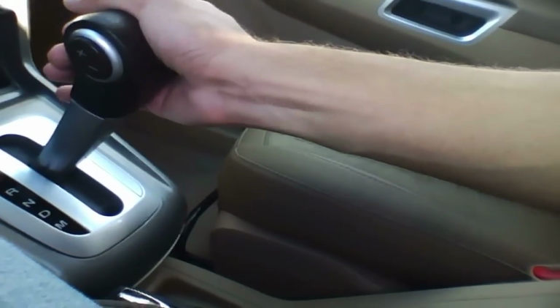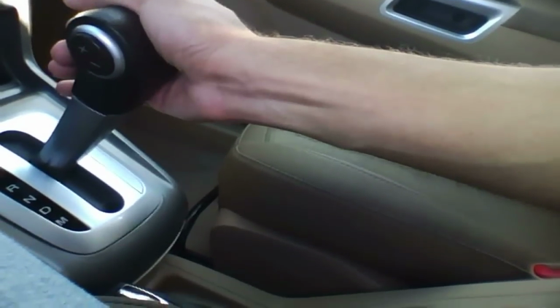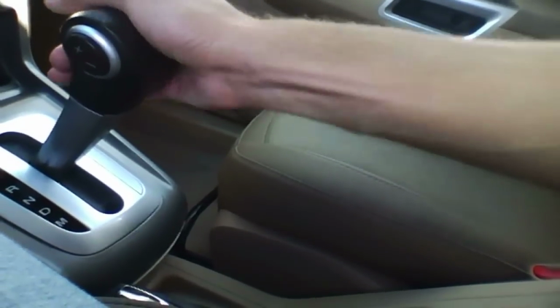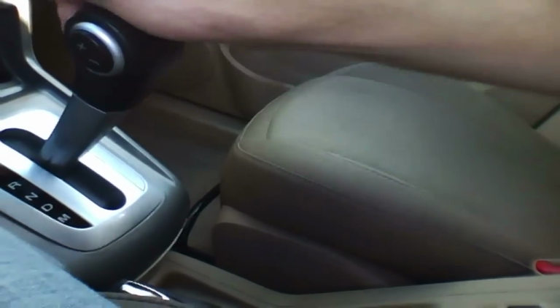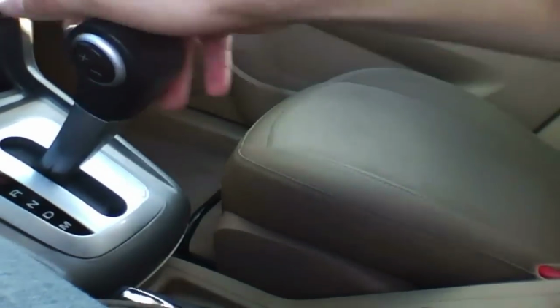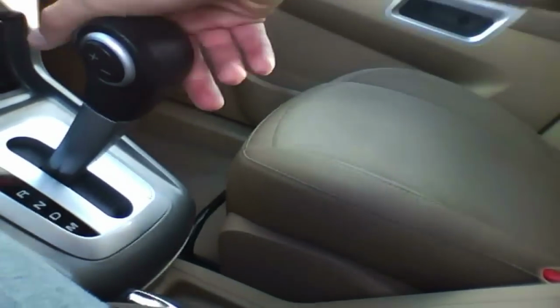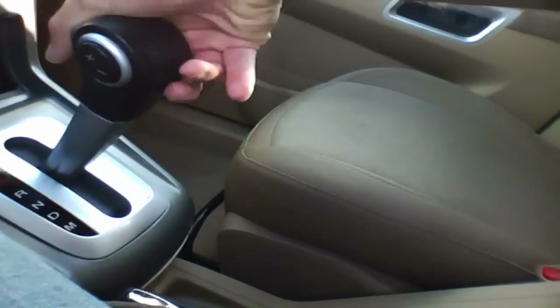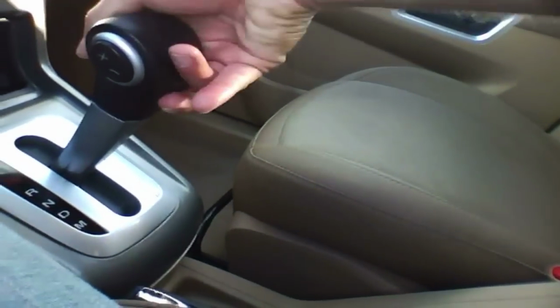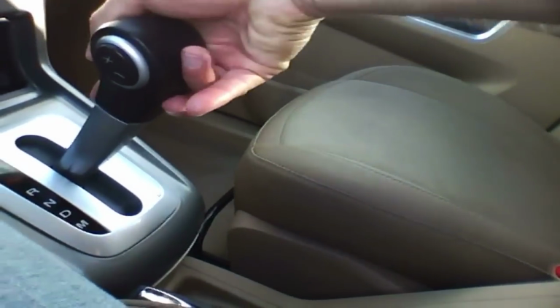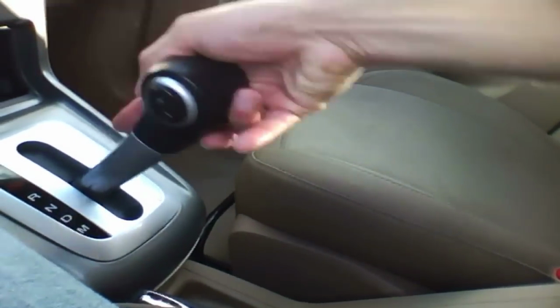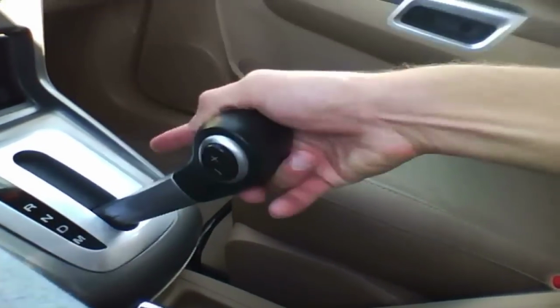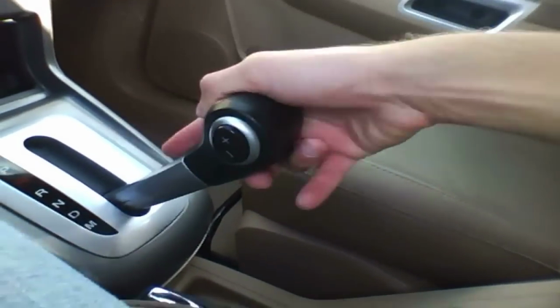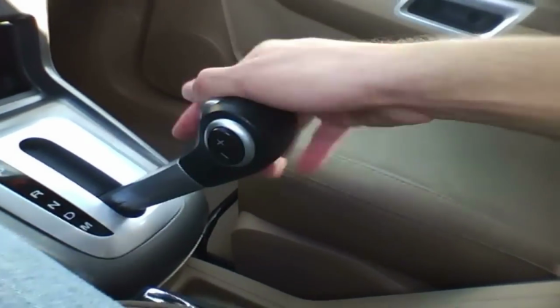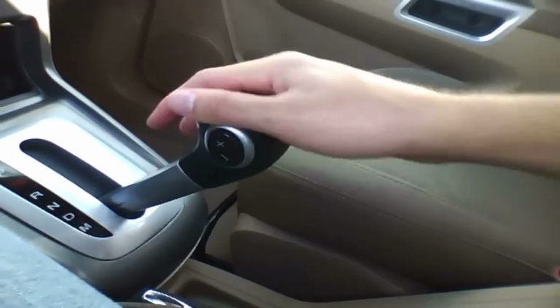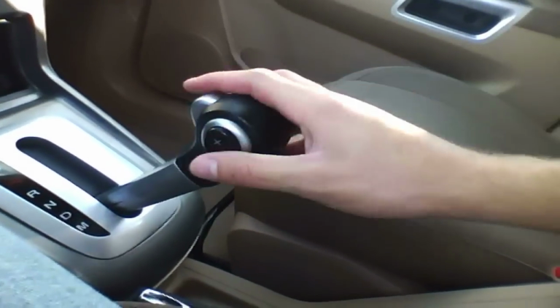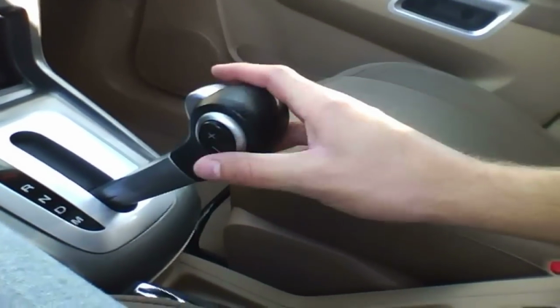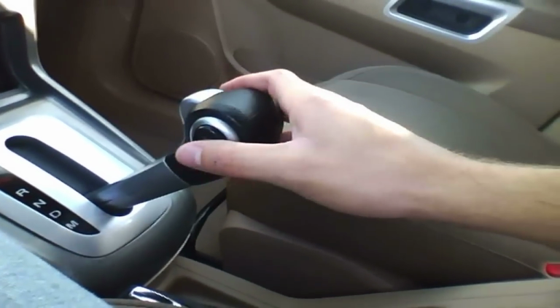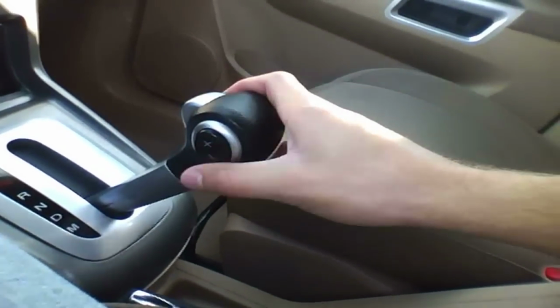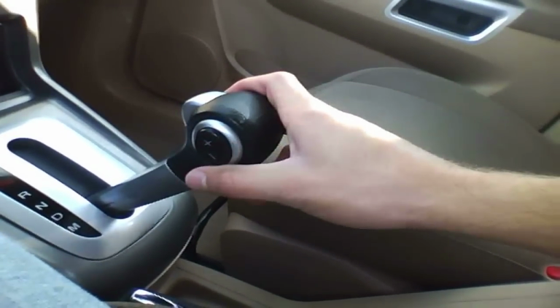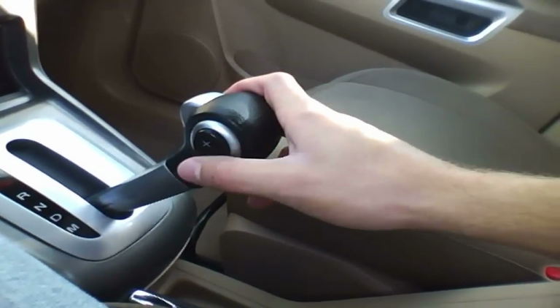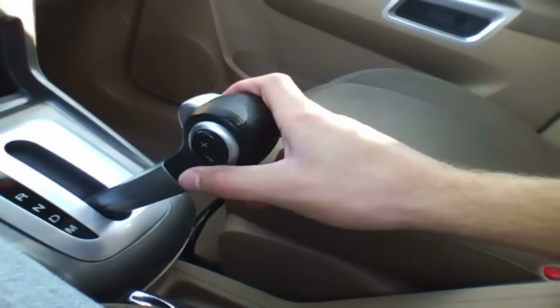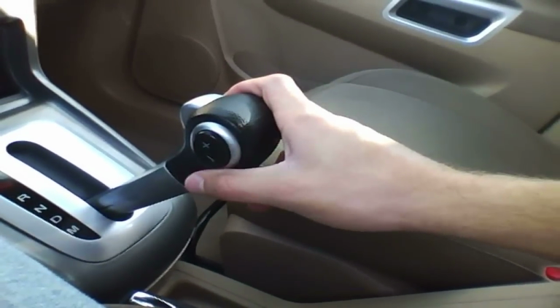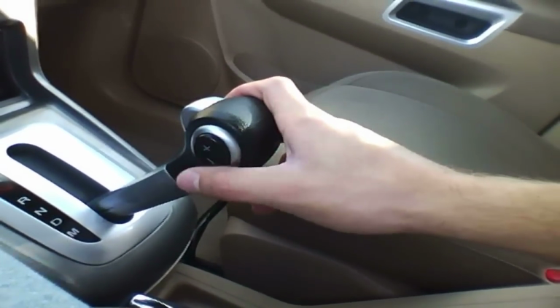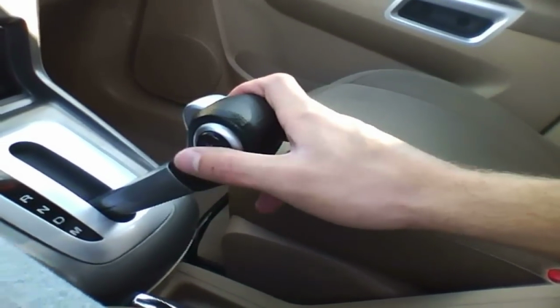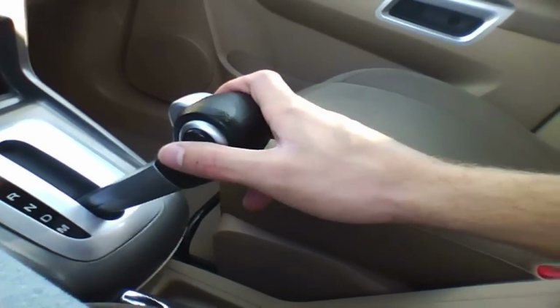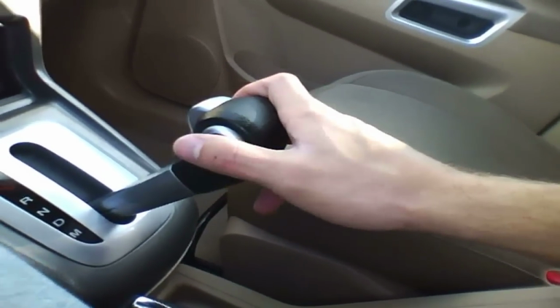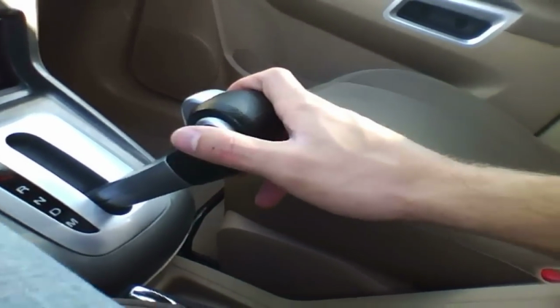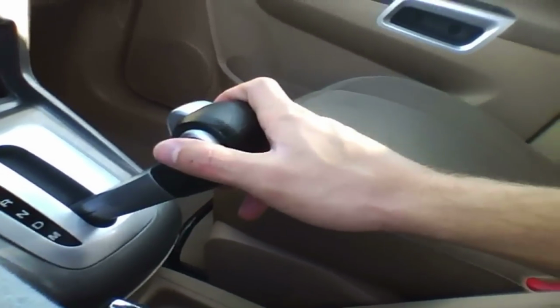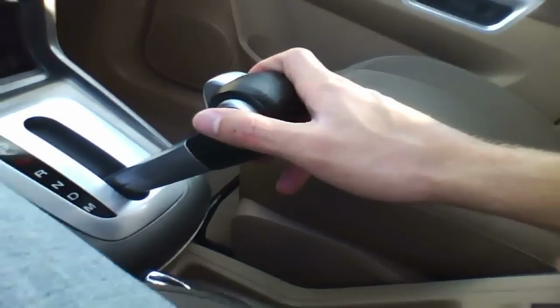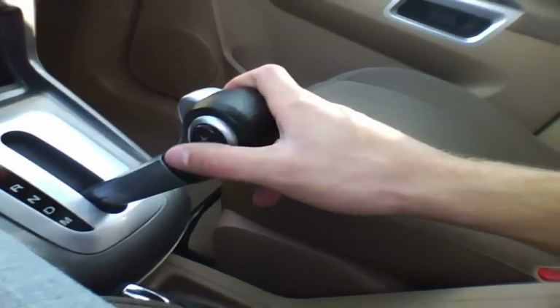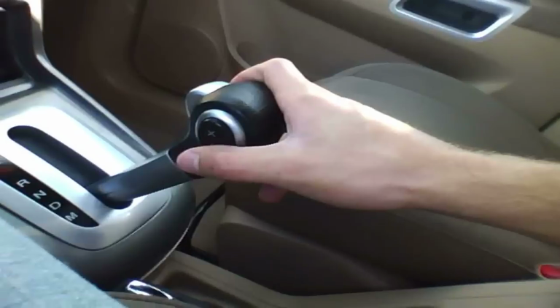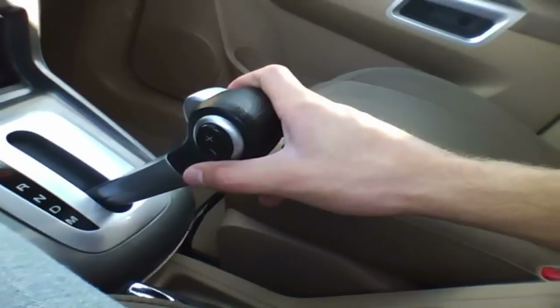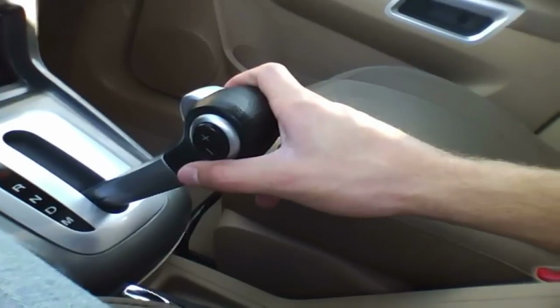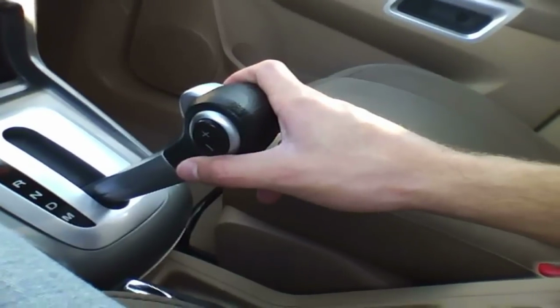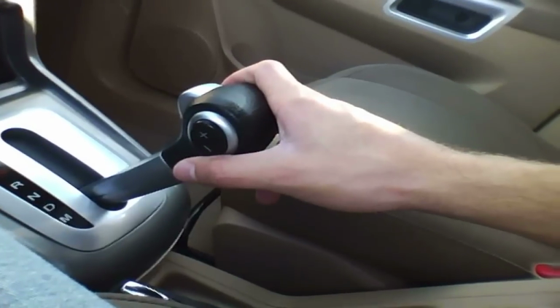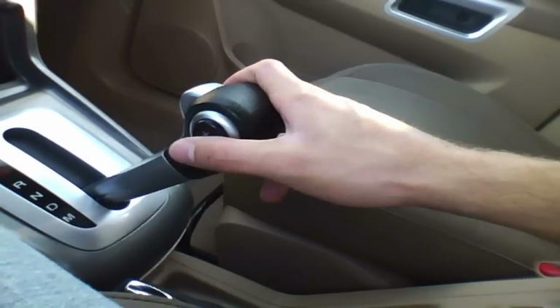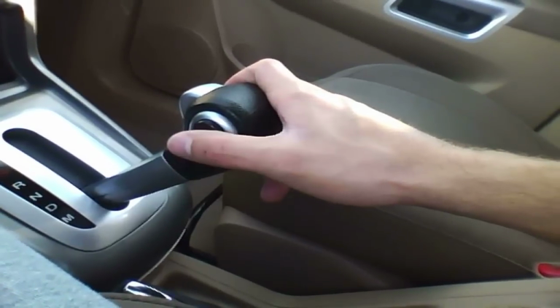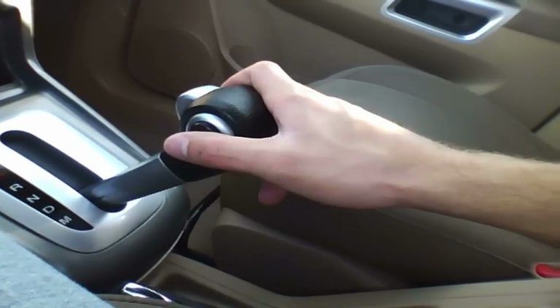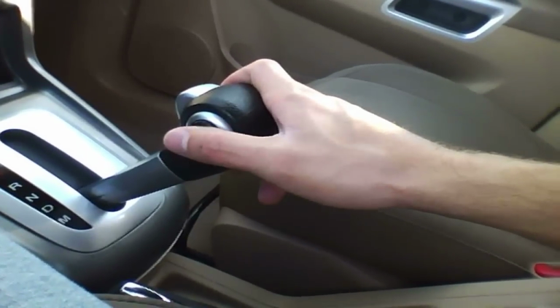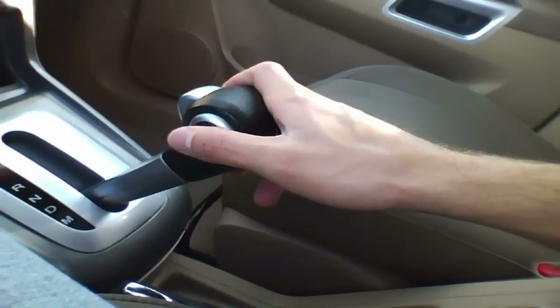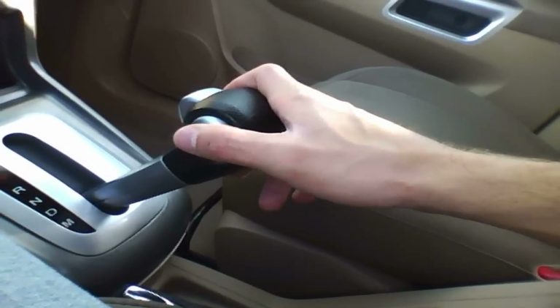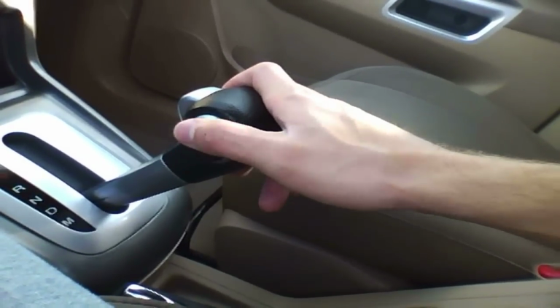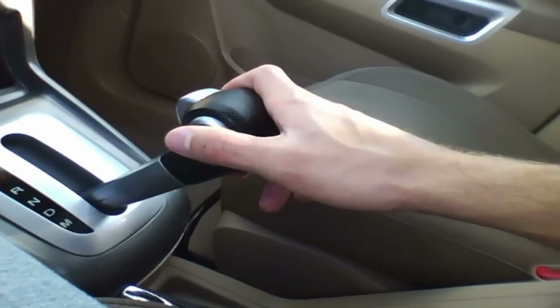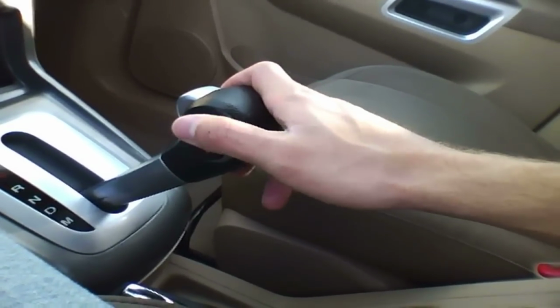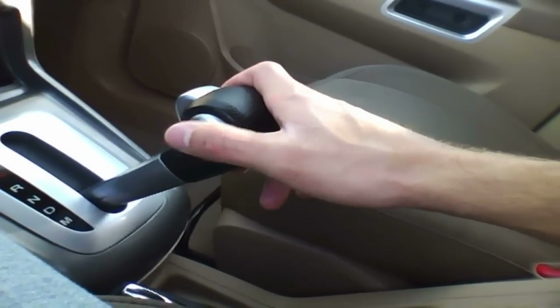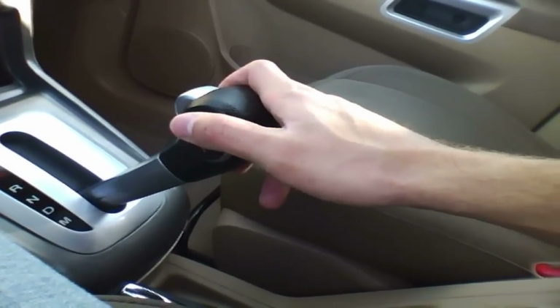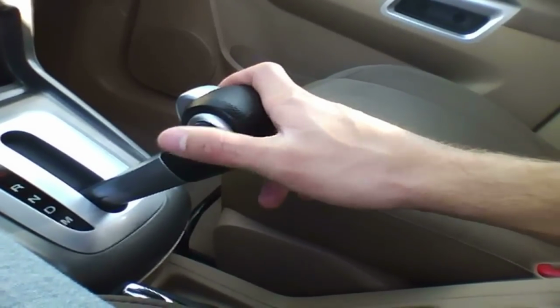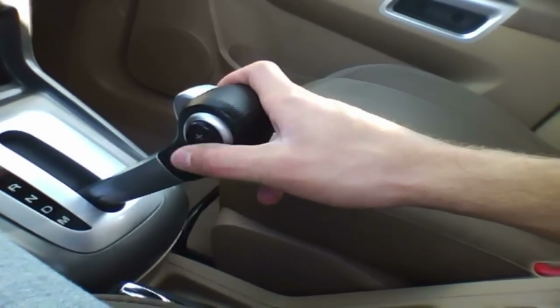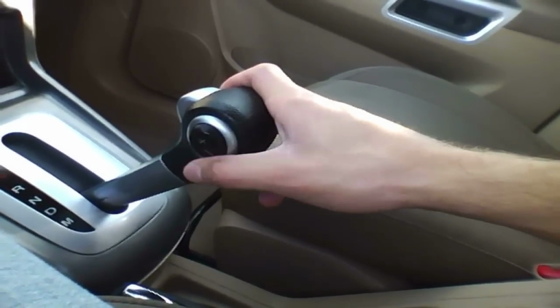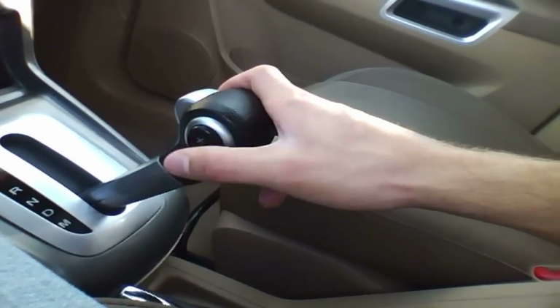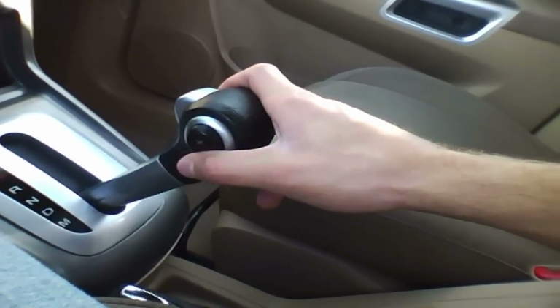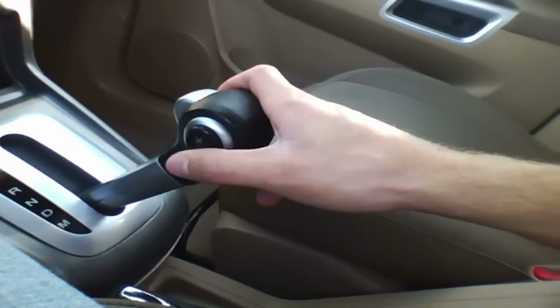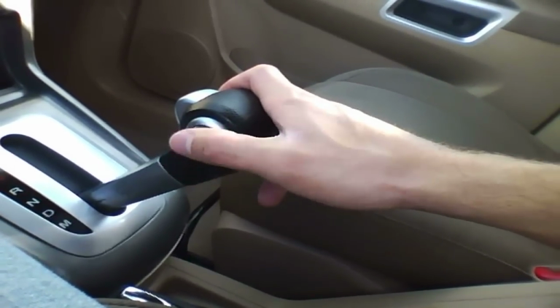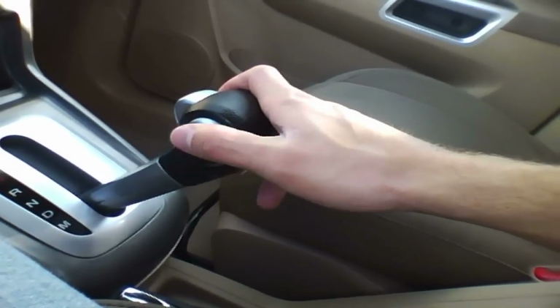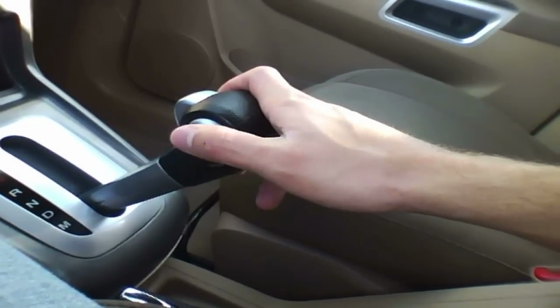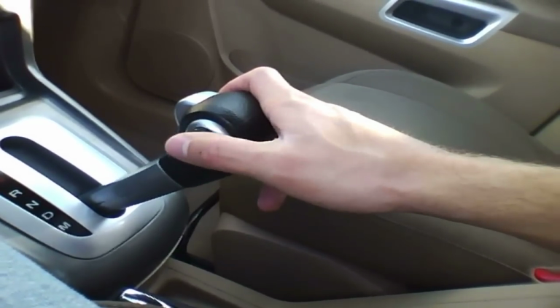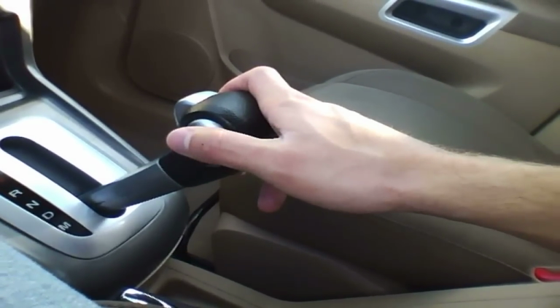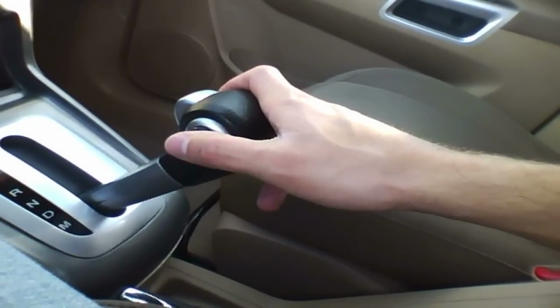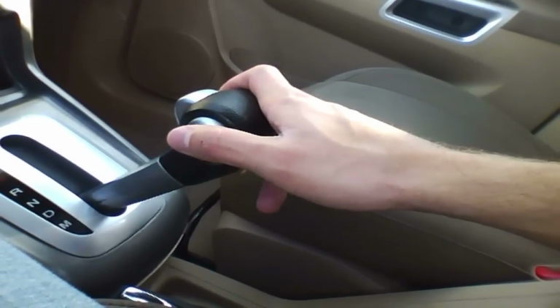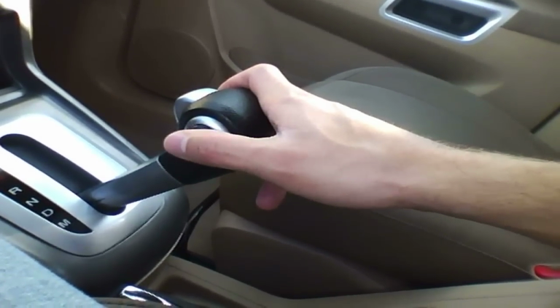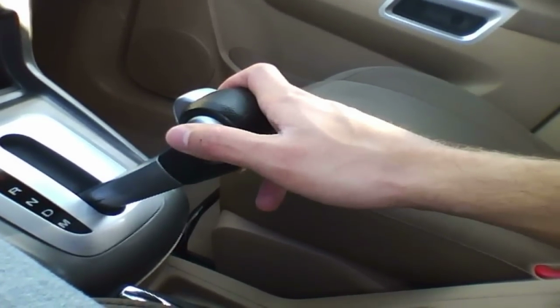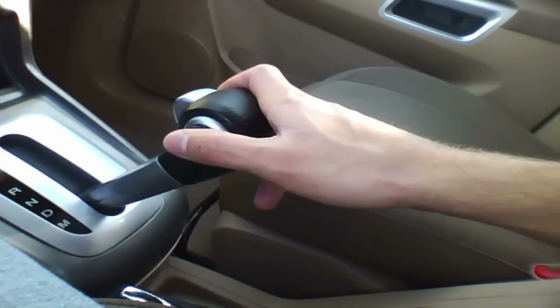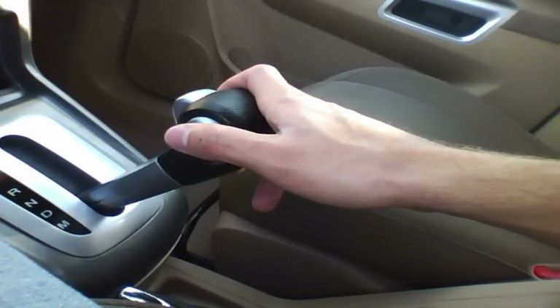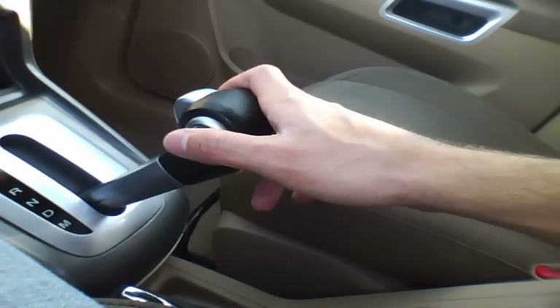Put it down to M and then this button over here comes in manual shift mode. There's a four-speed — I see it only going up to four.